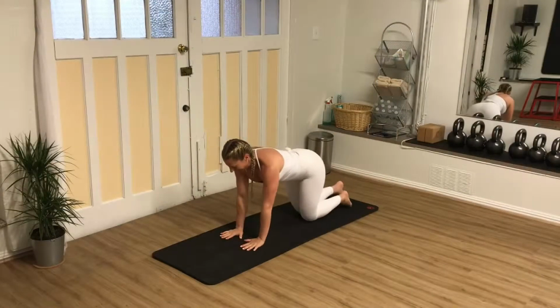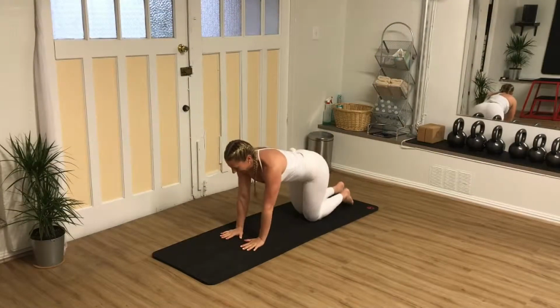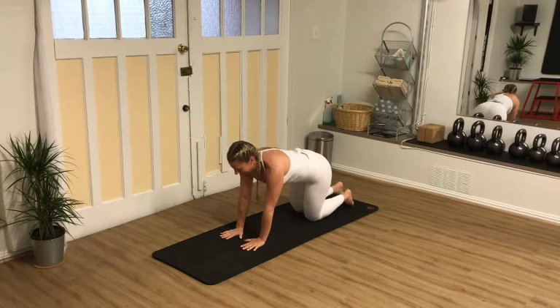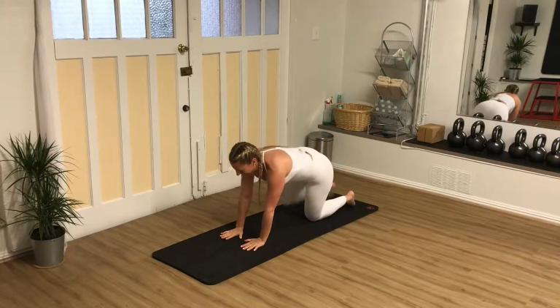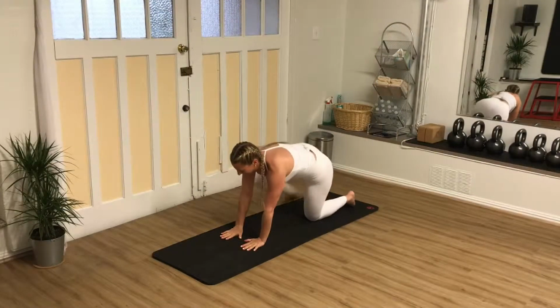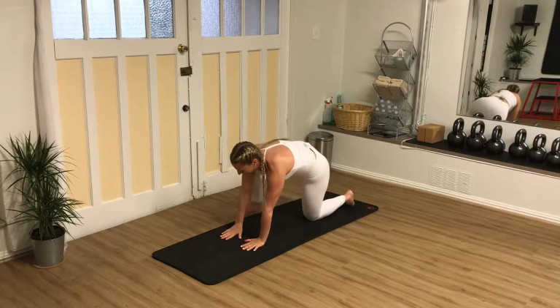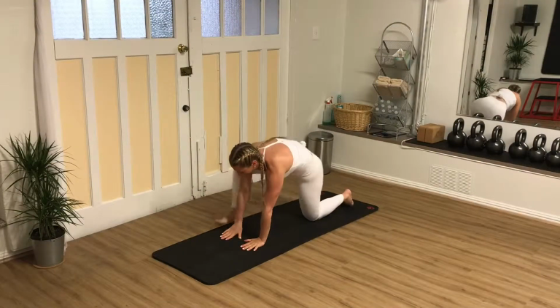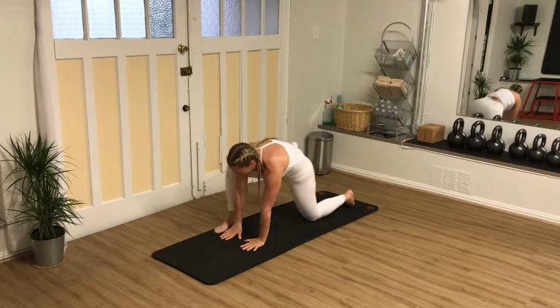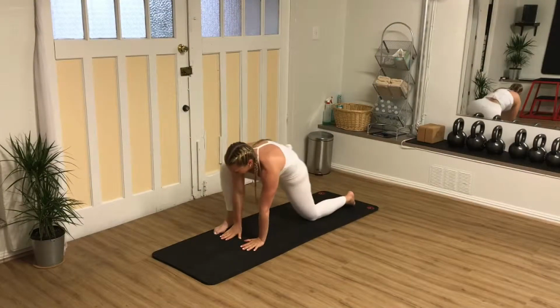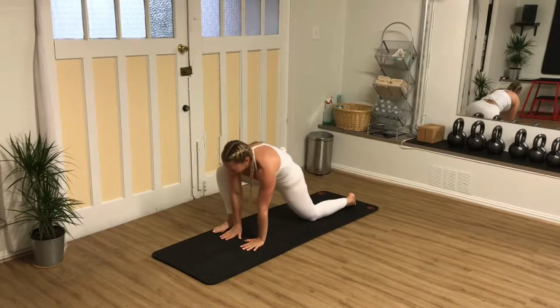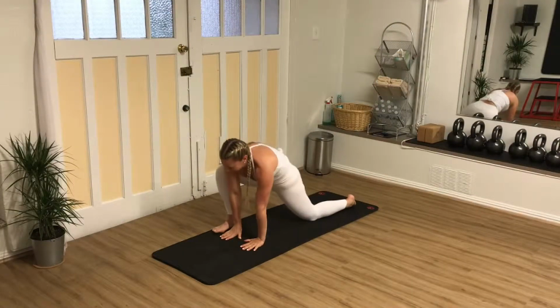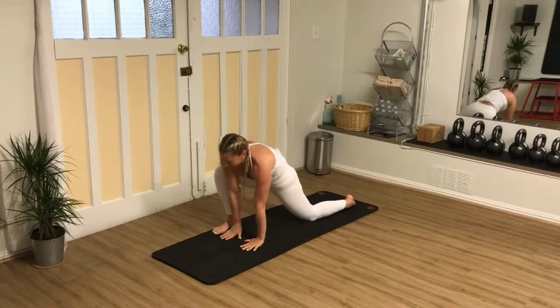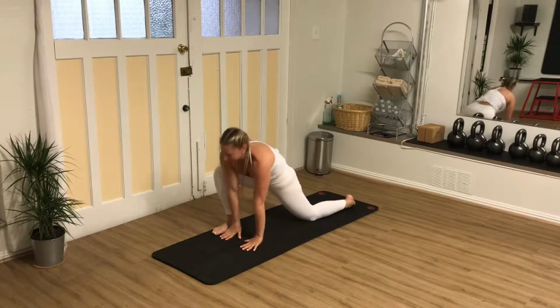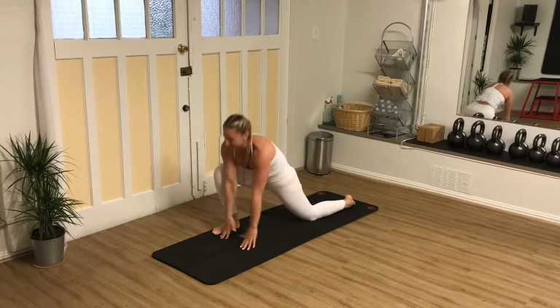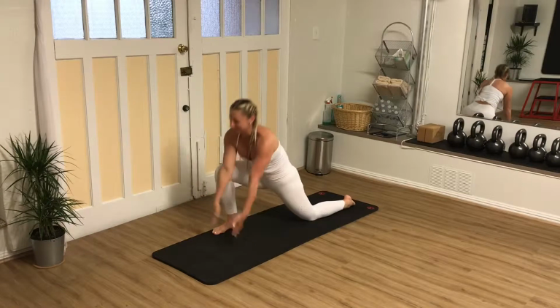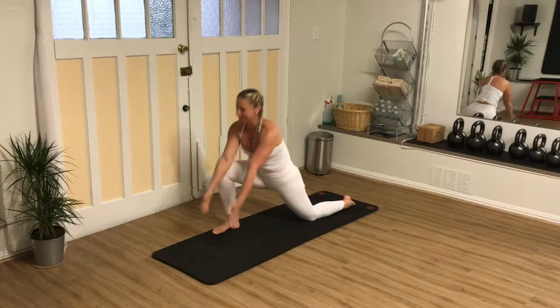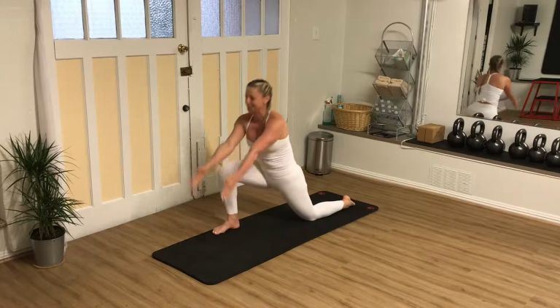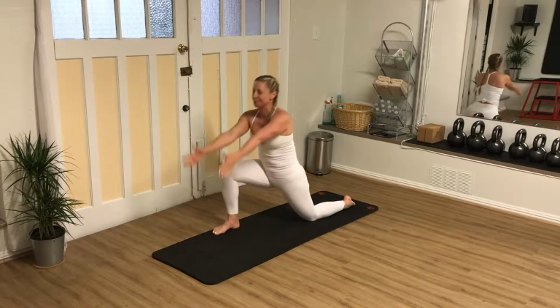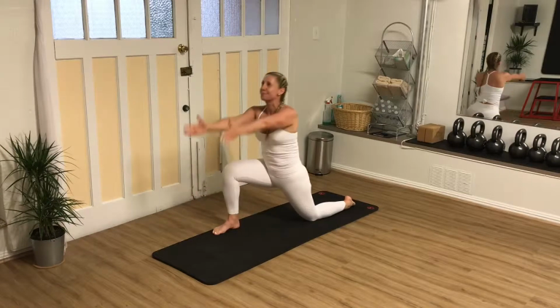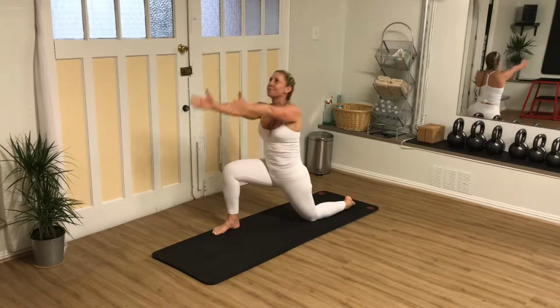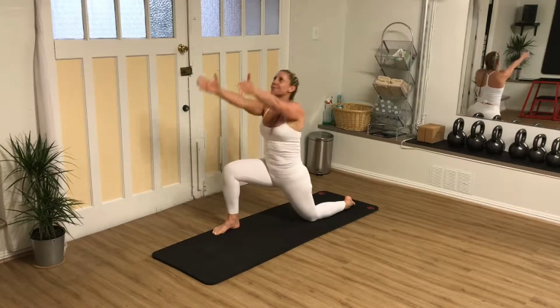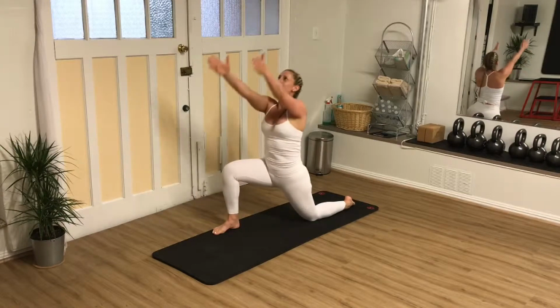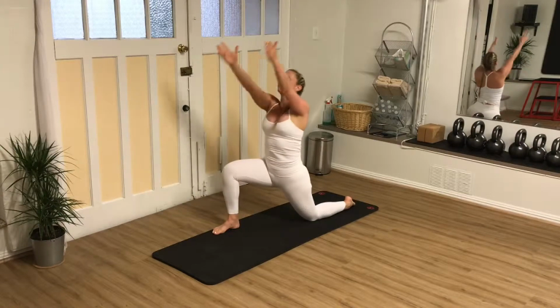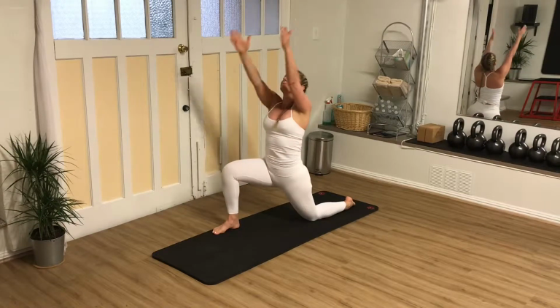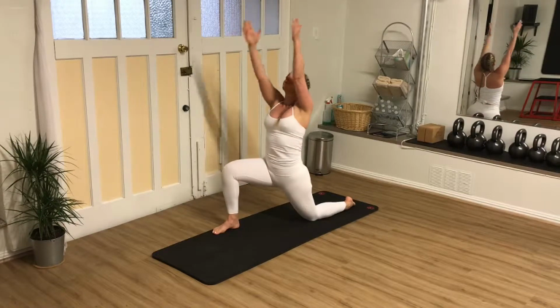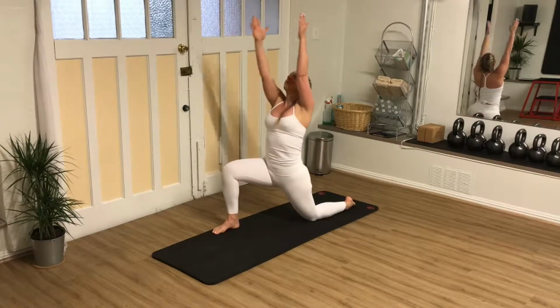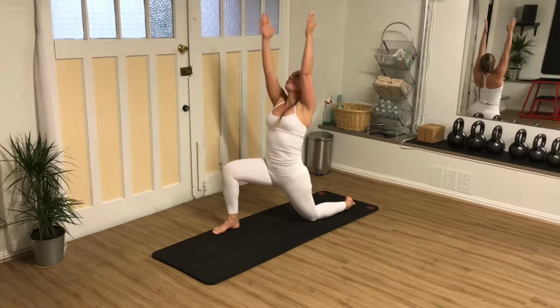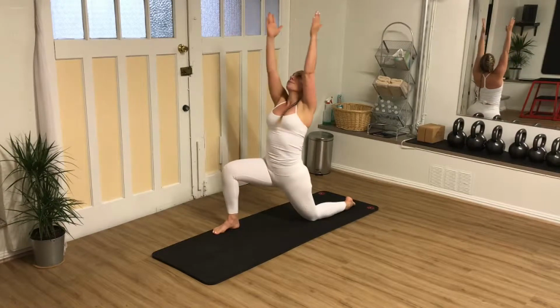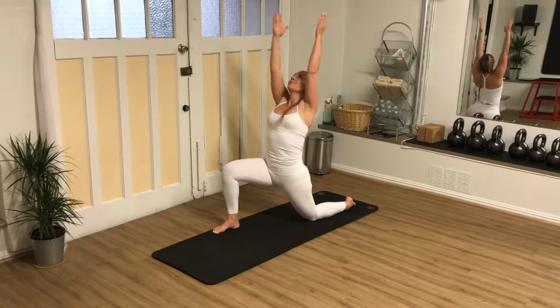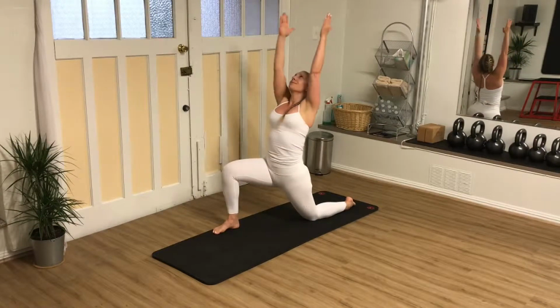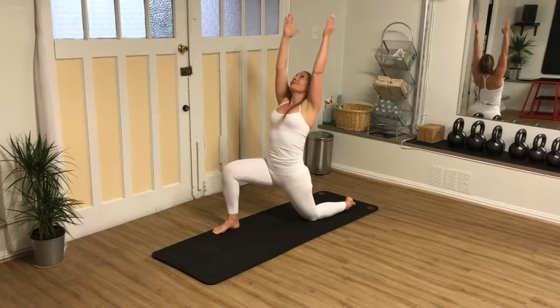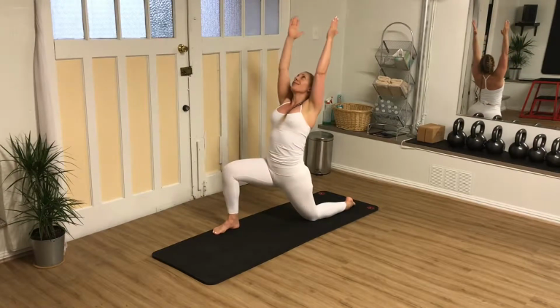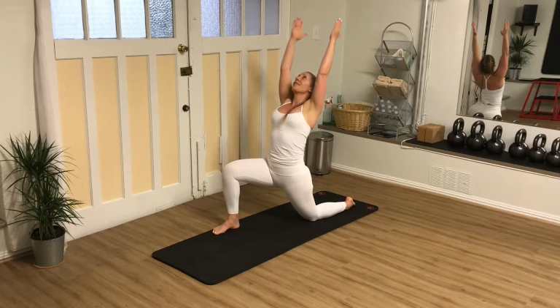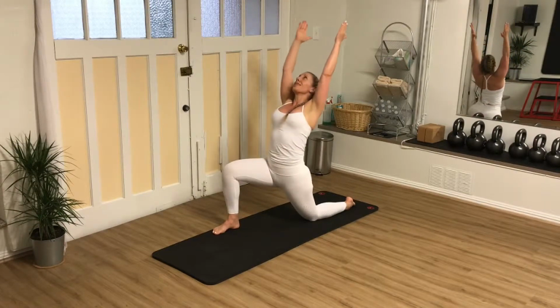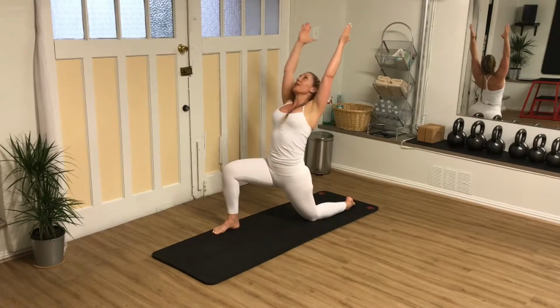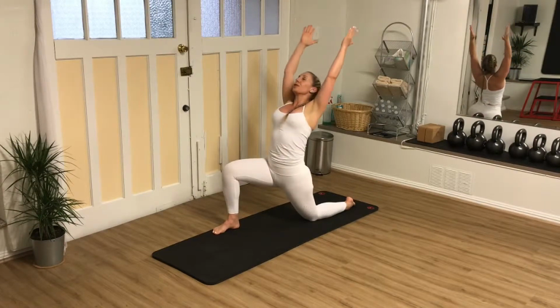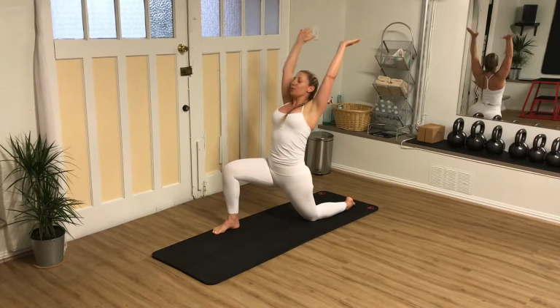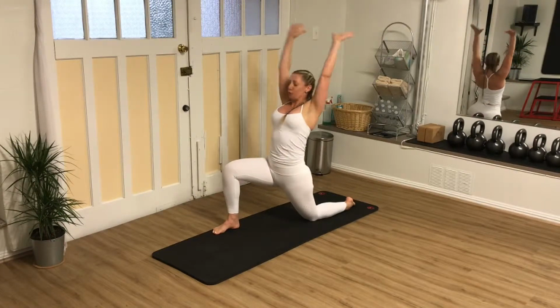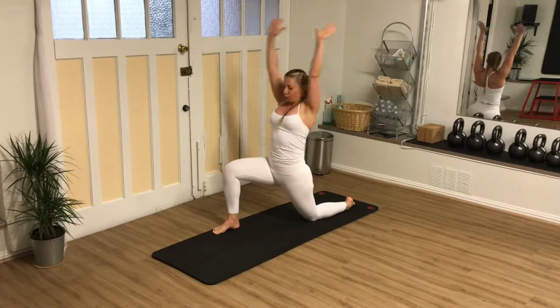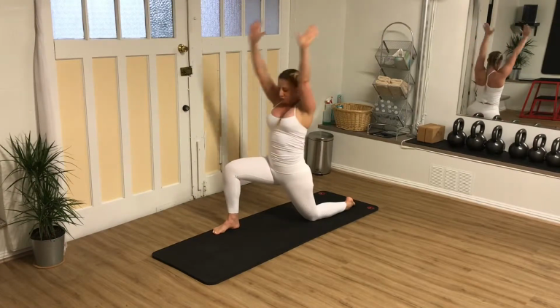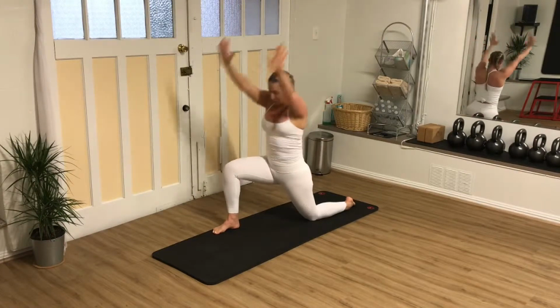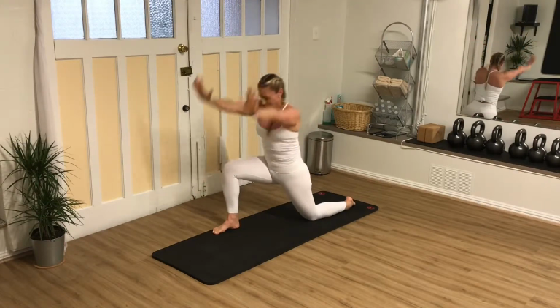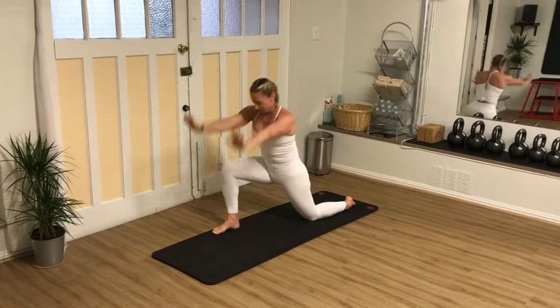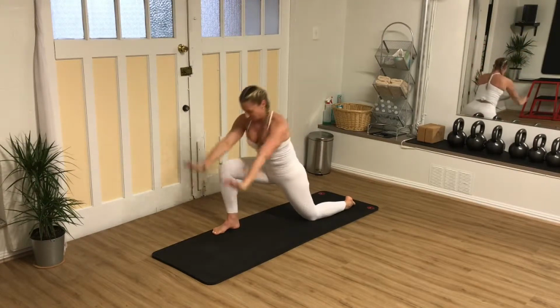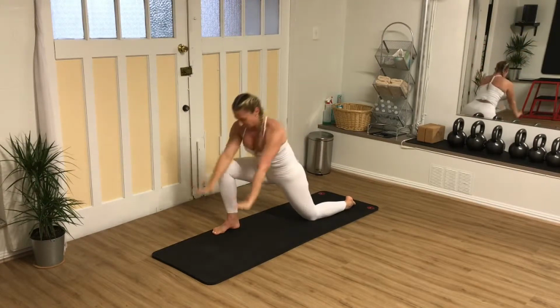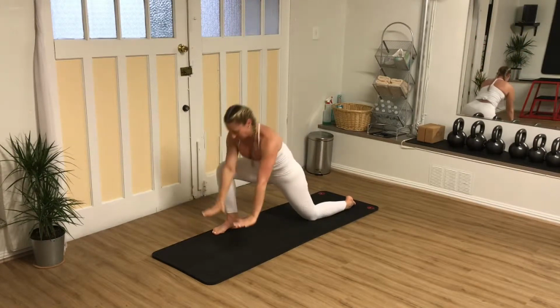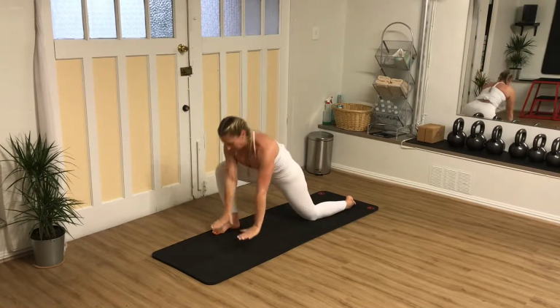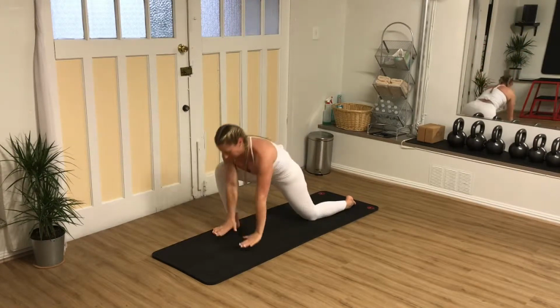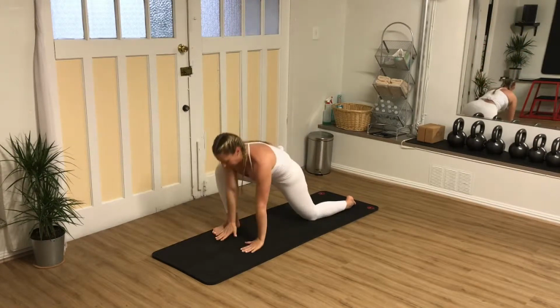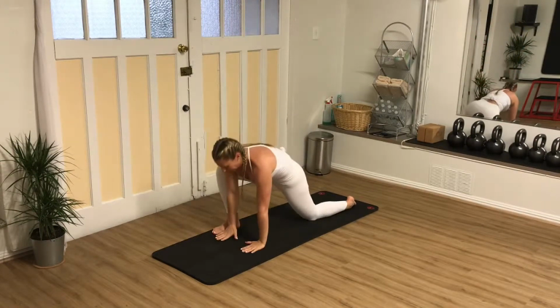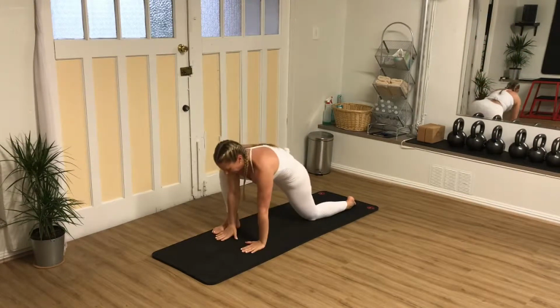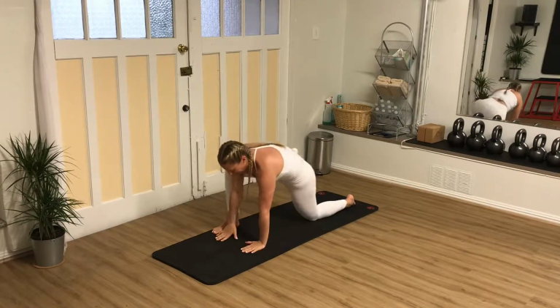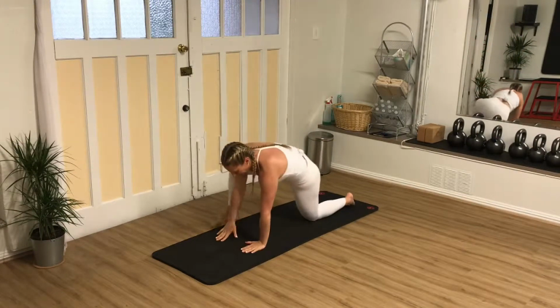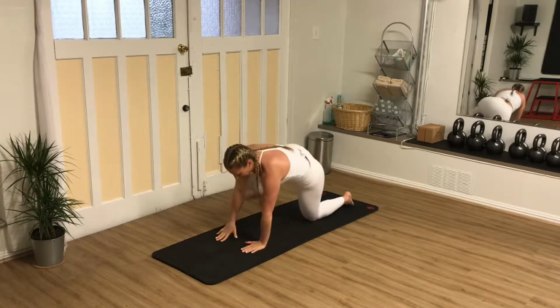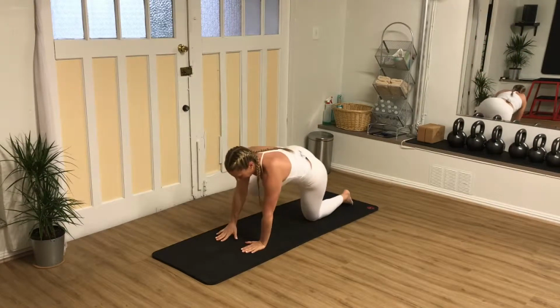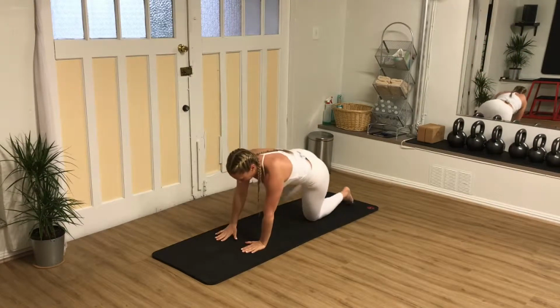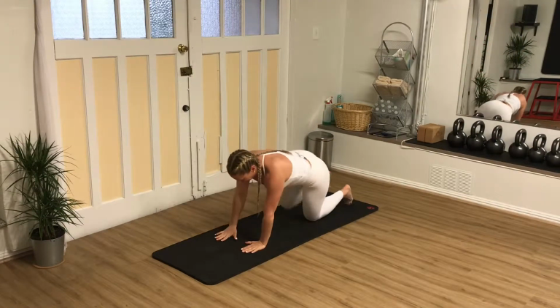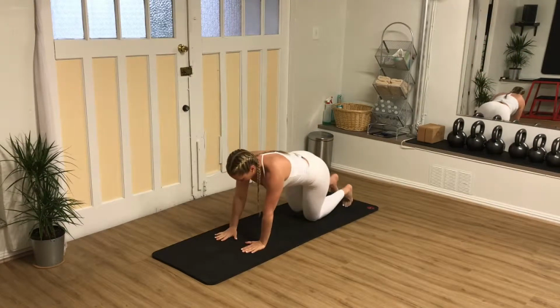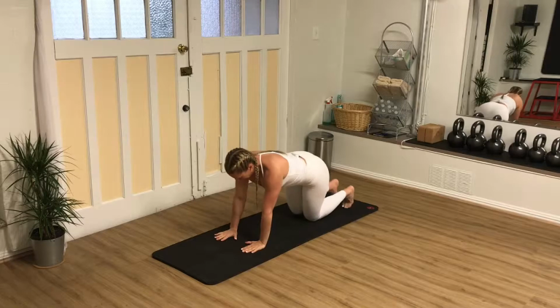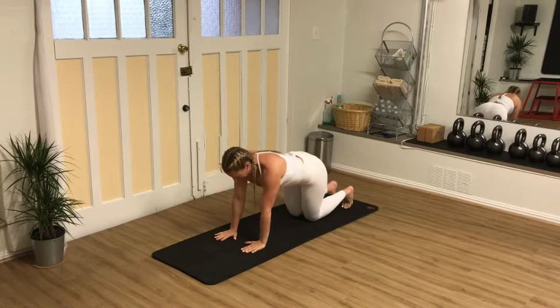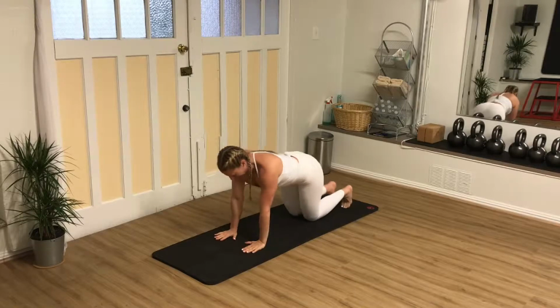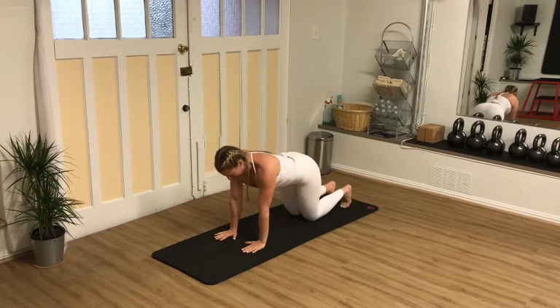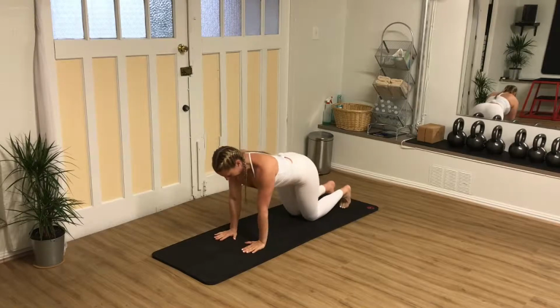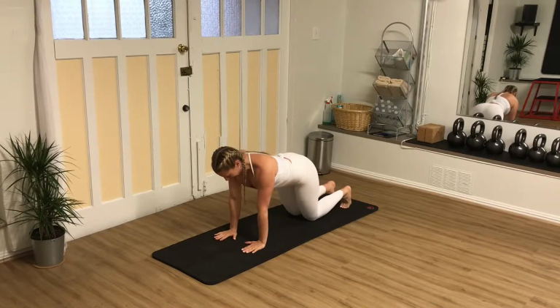Repeat by alternating legs. Breathe deeply and gently squeeze the glute of your back leg to allow the psoas to relax.